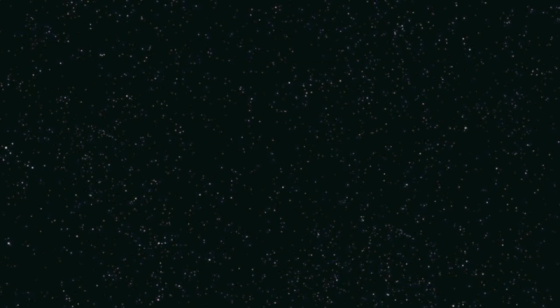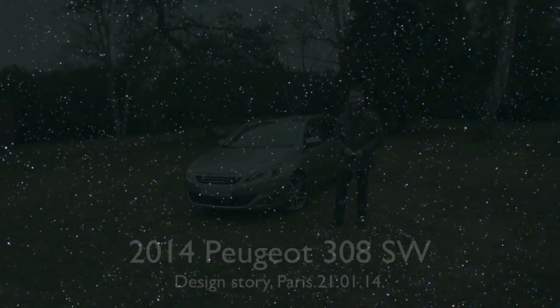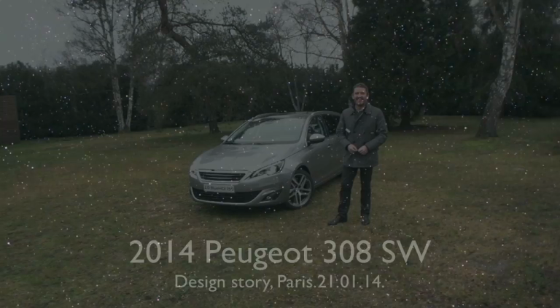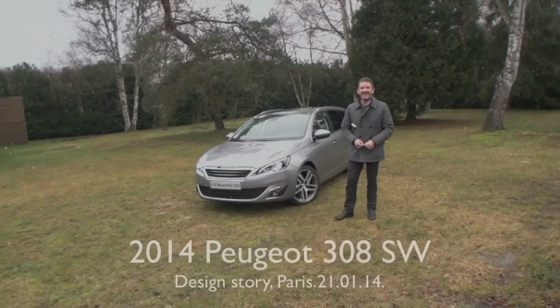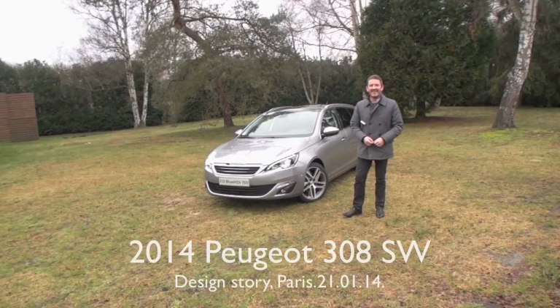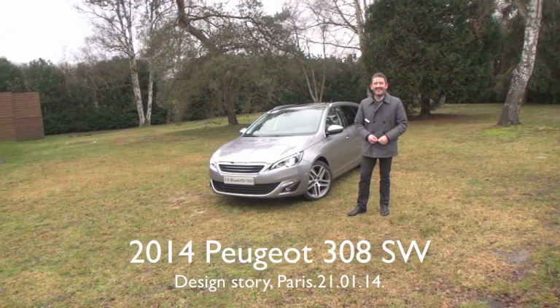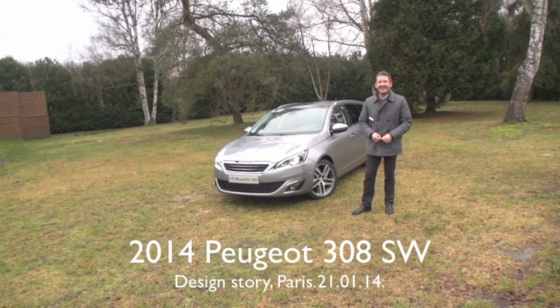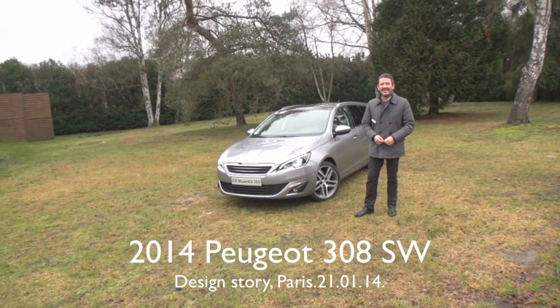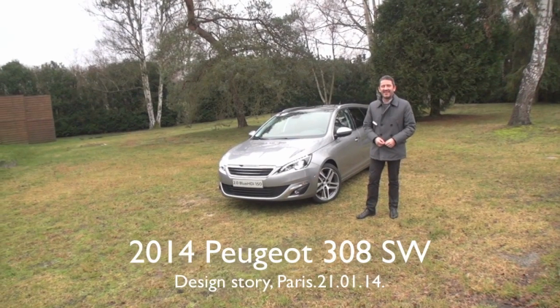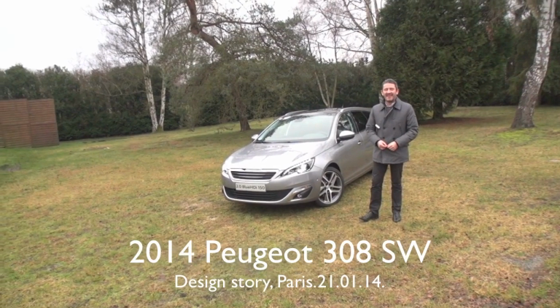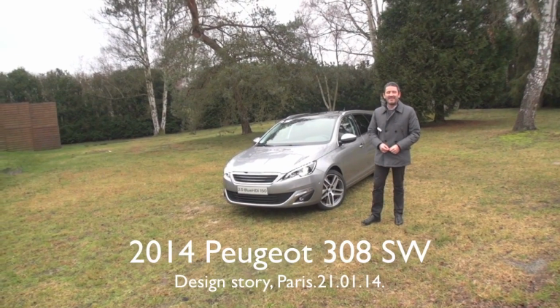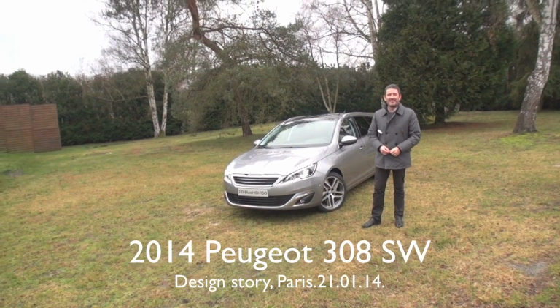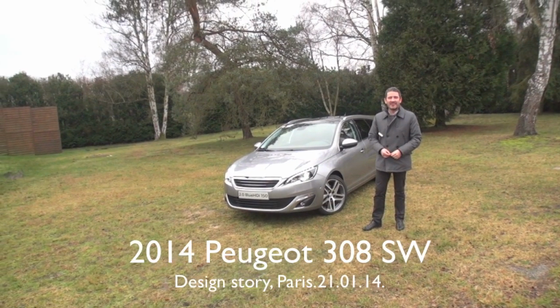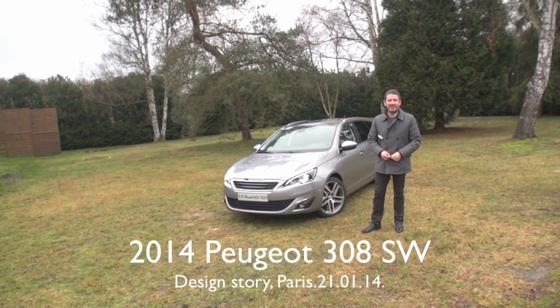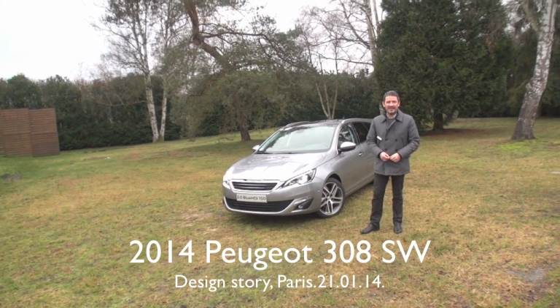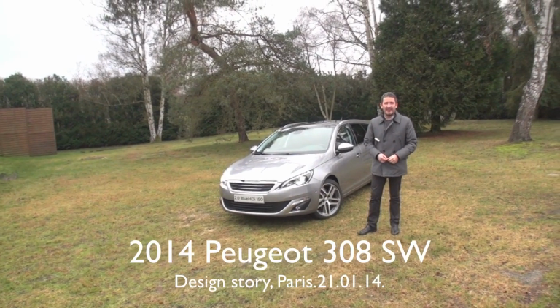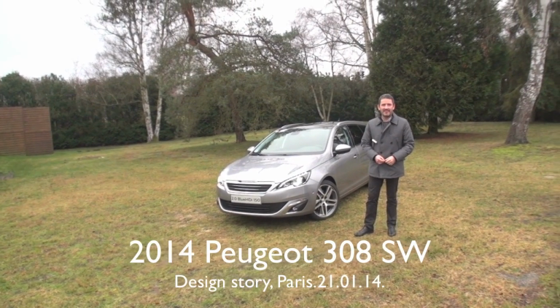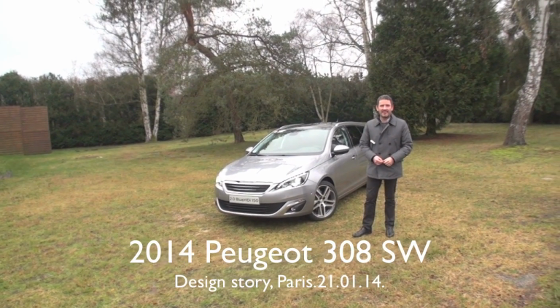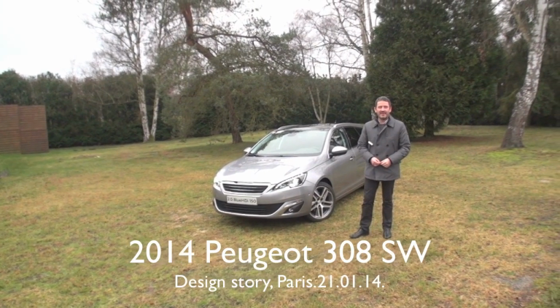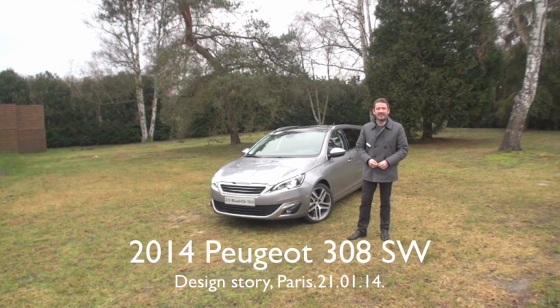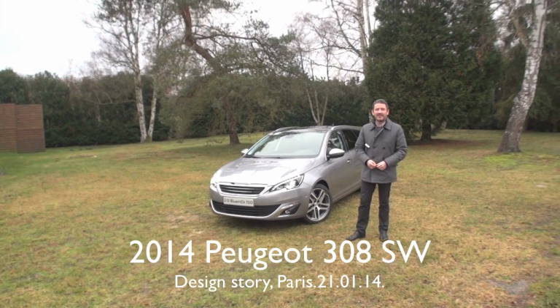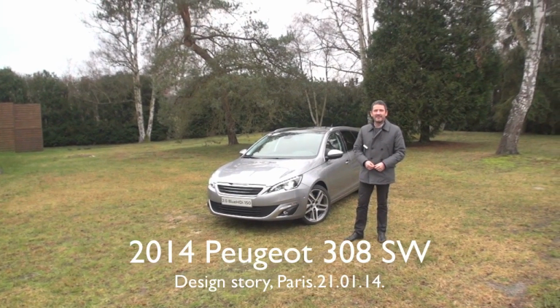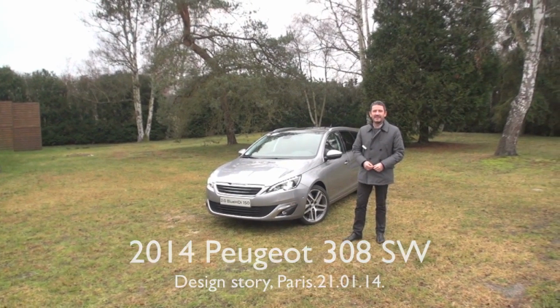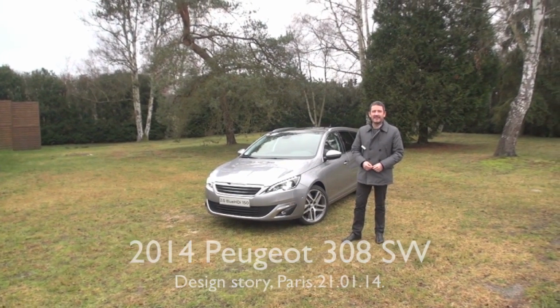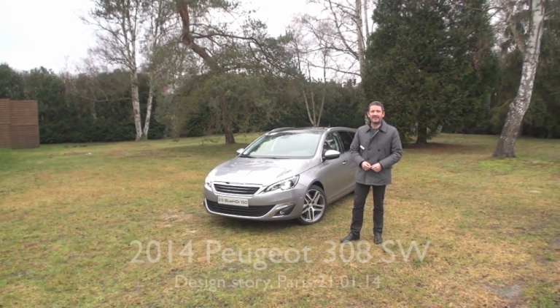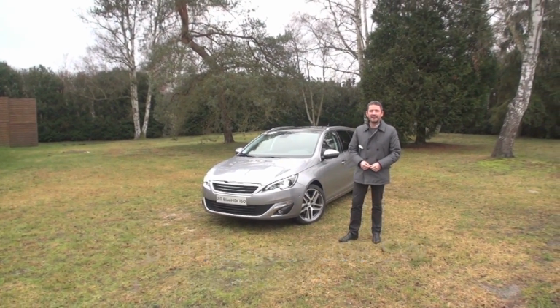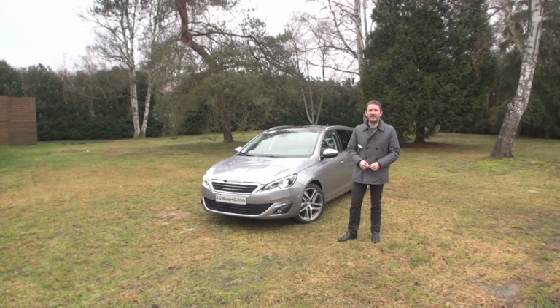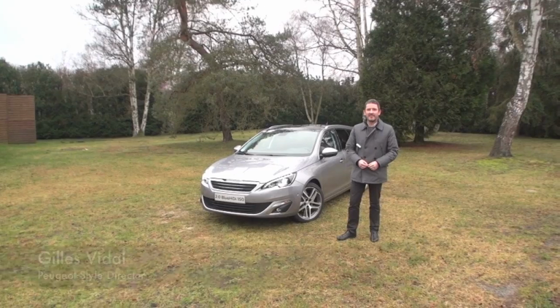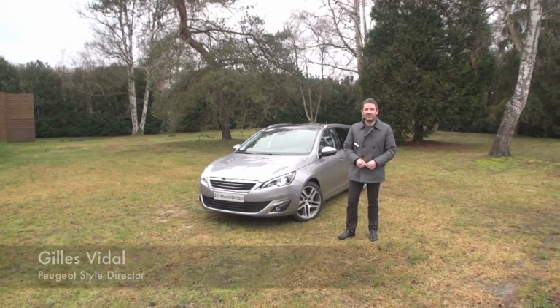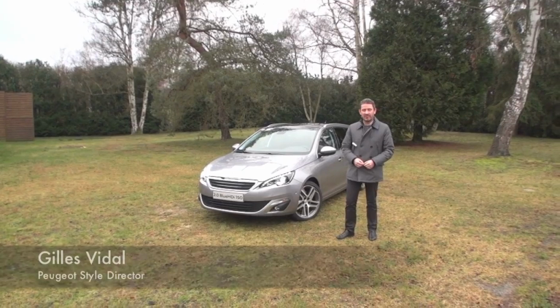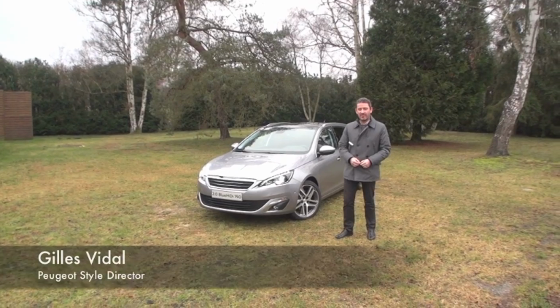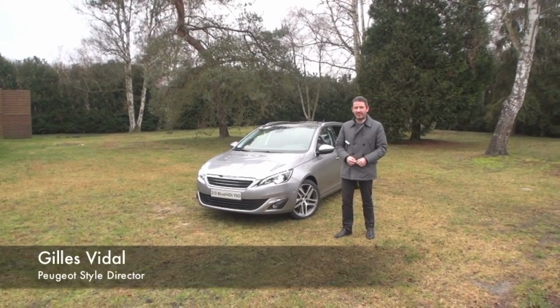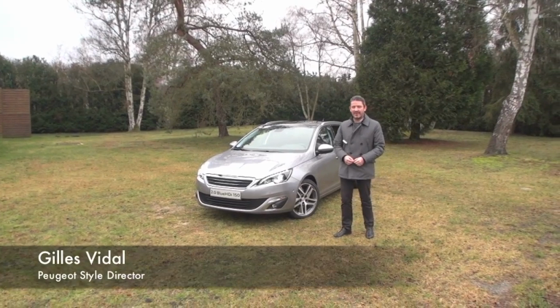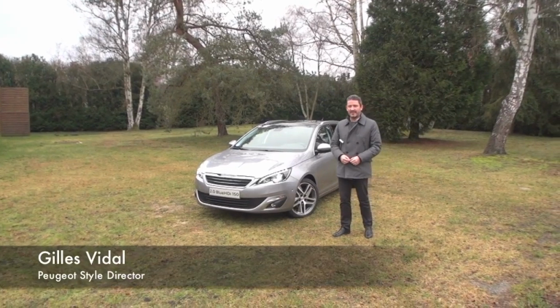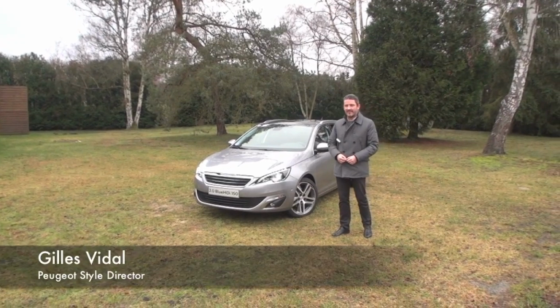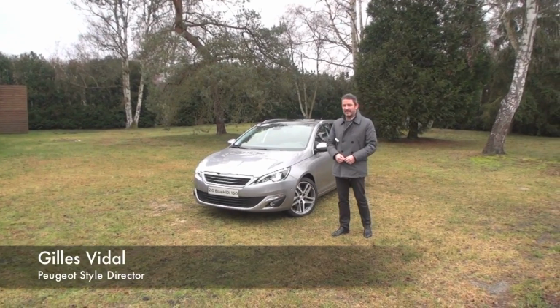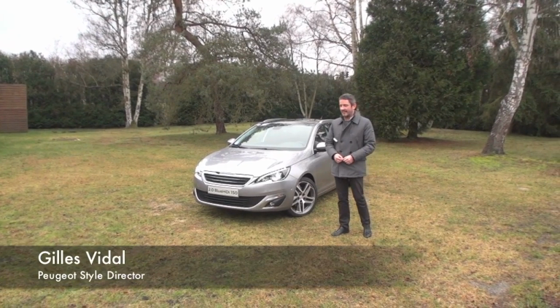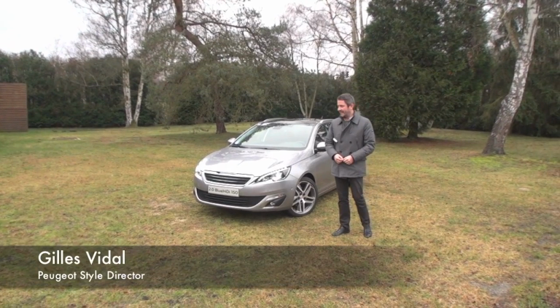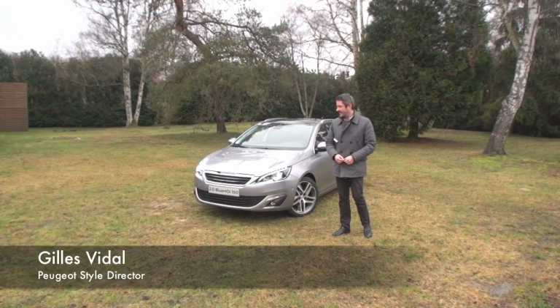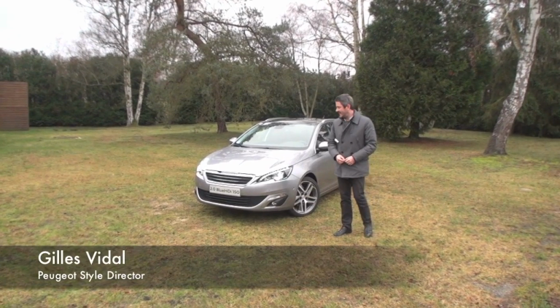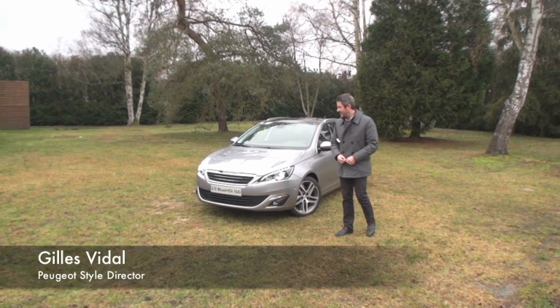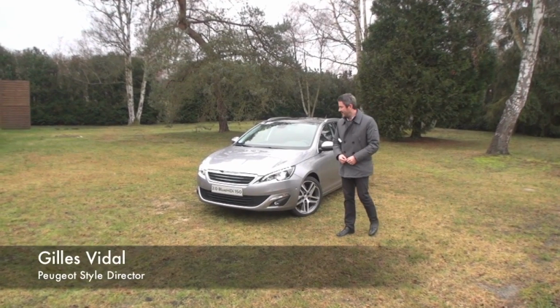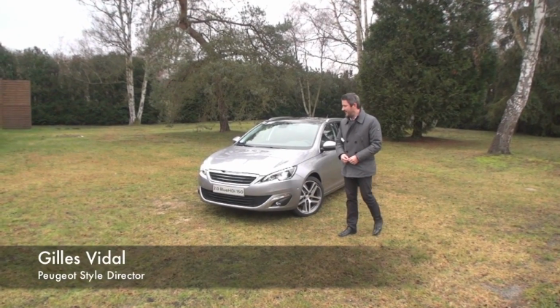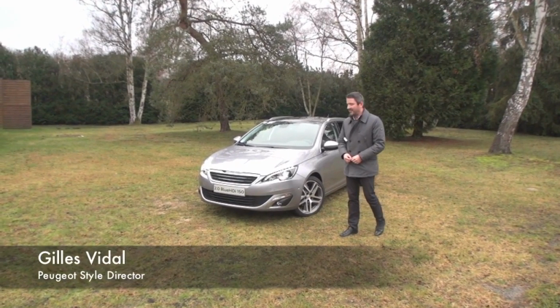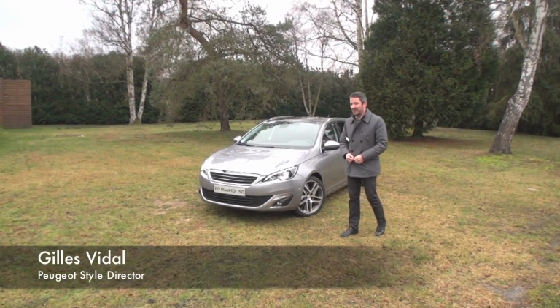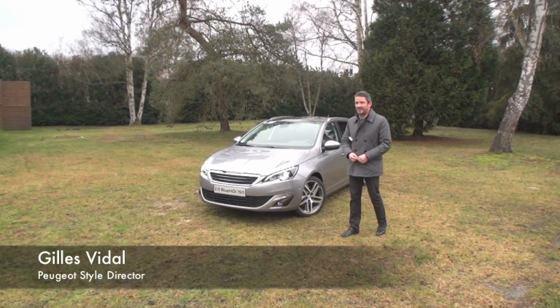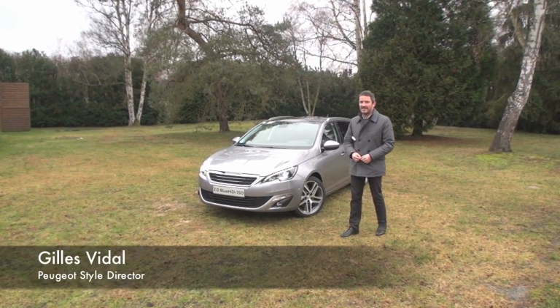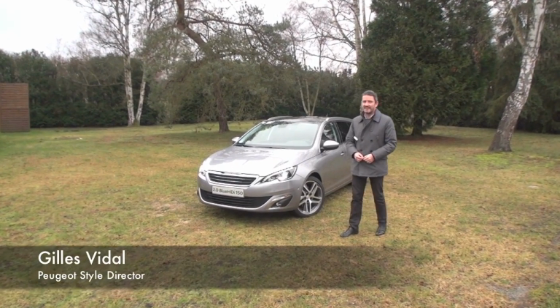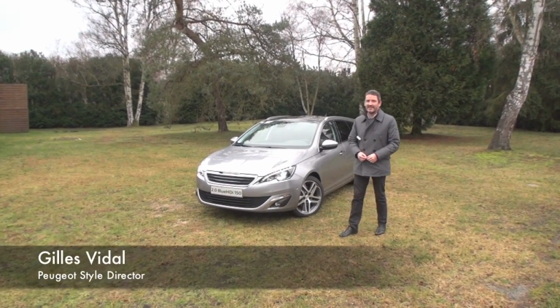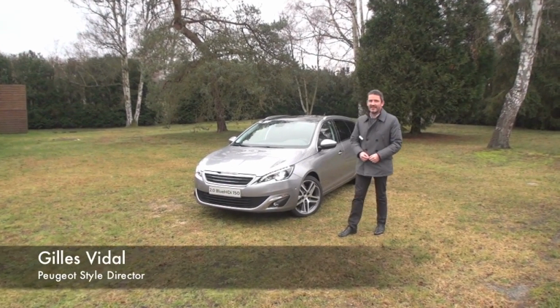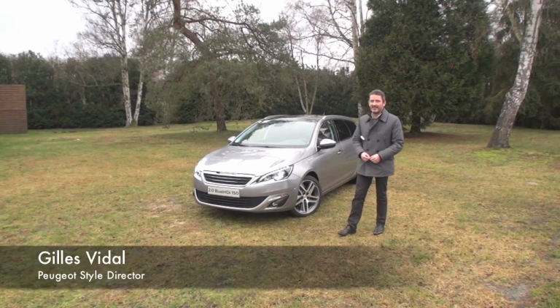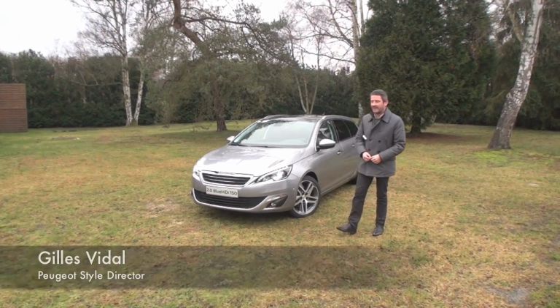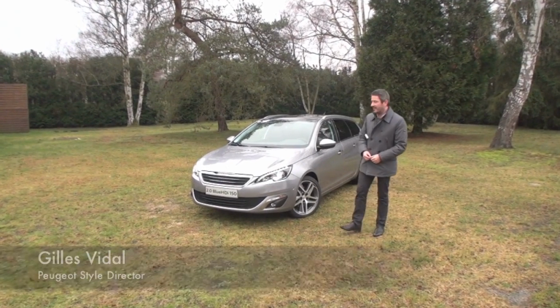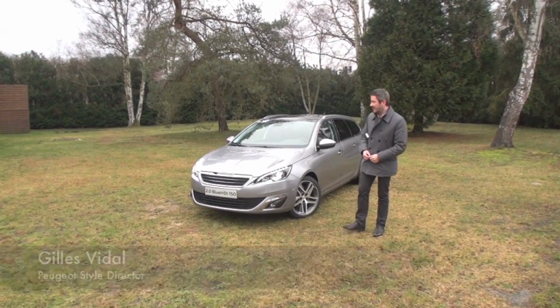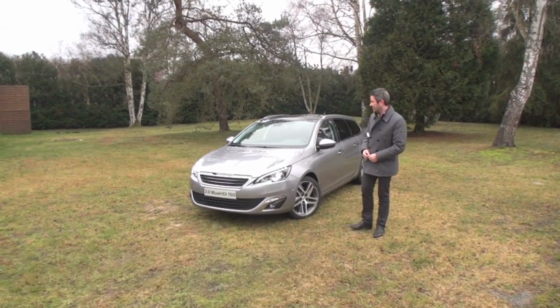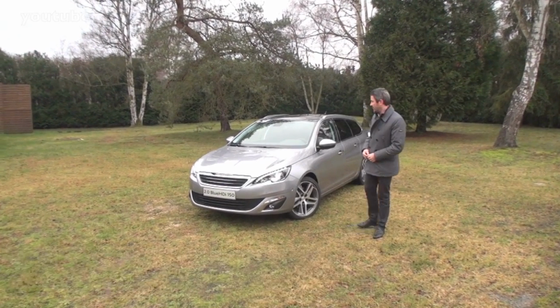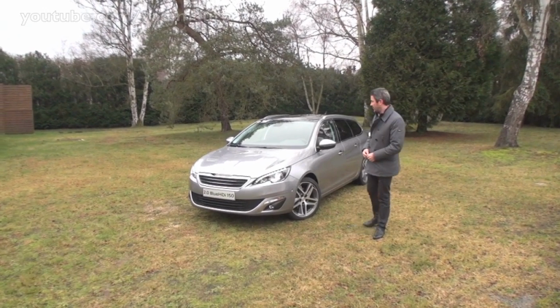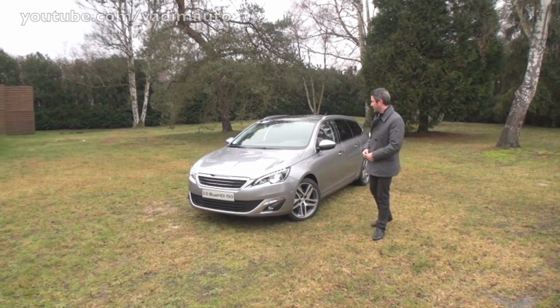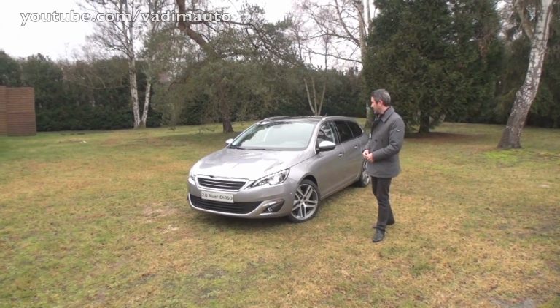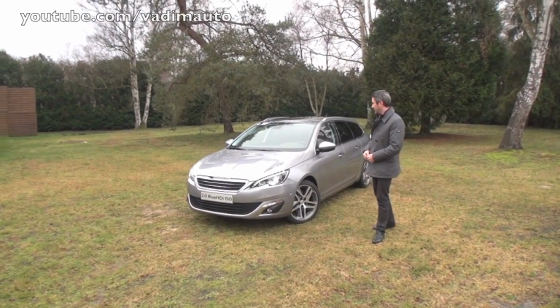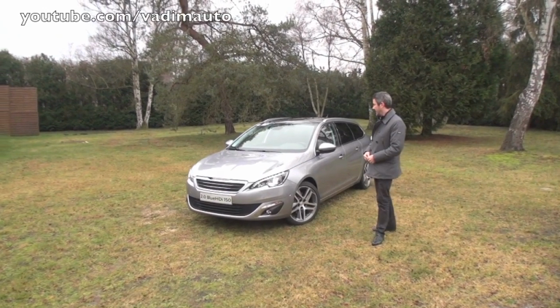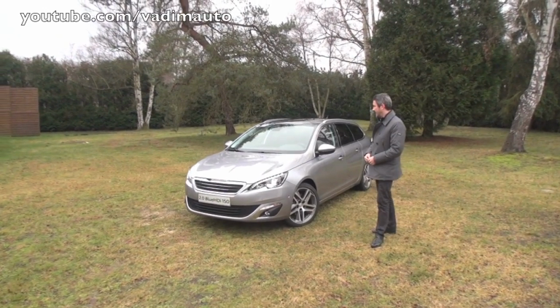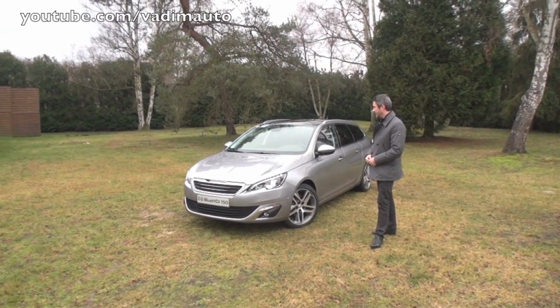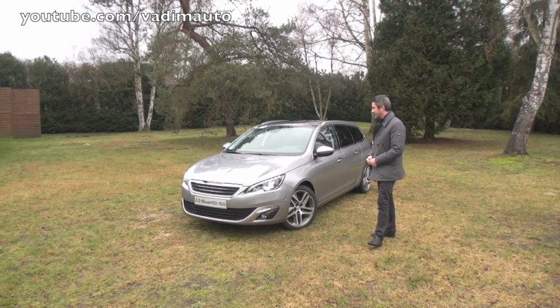Hello, I'm Gilles Vidal, Director of Design for the Peugeot brand, and I'm here today with the new 308 SW.